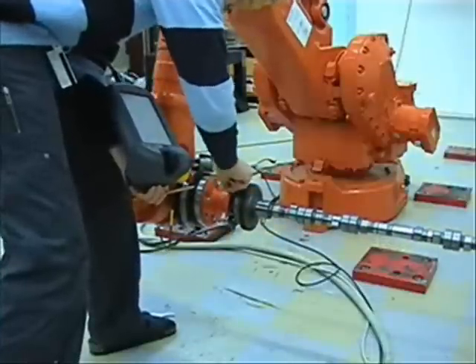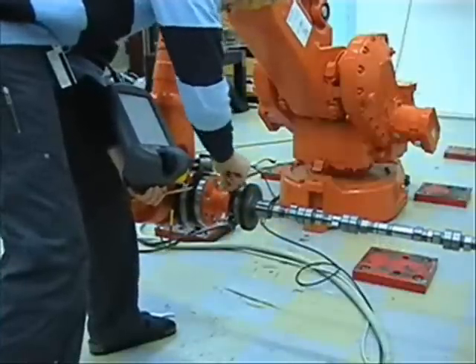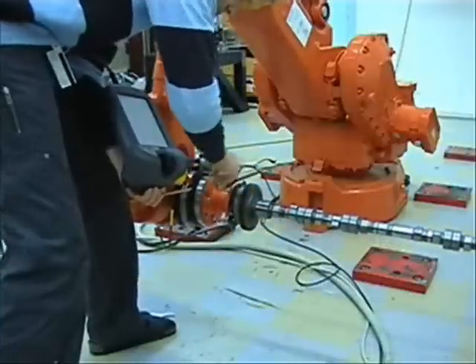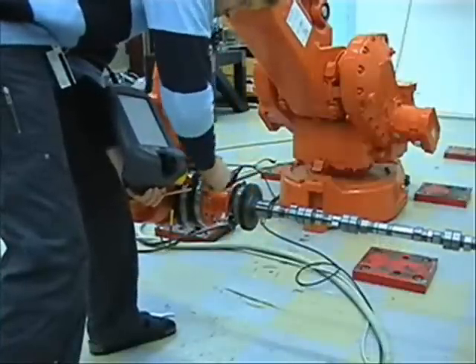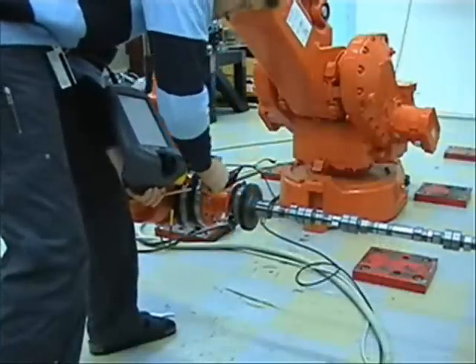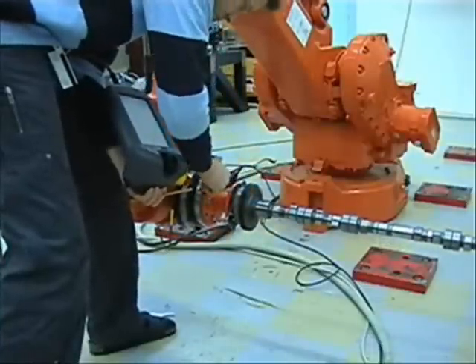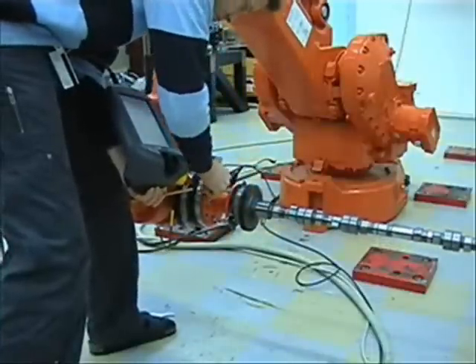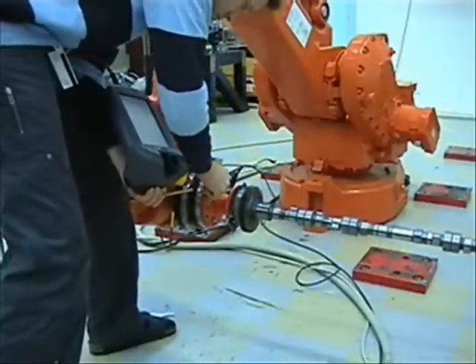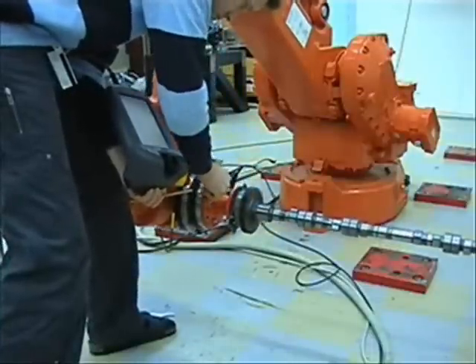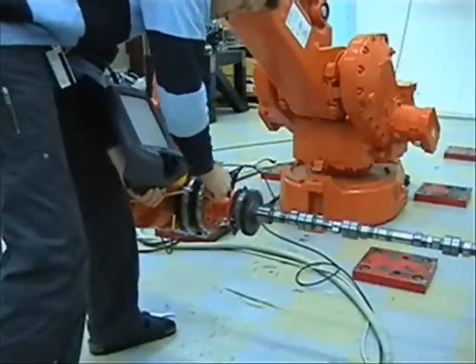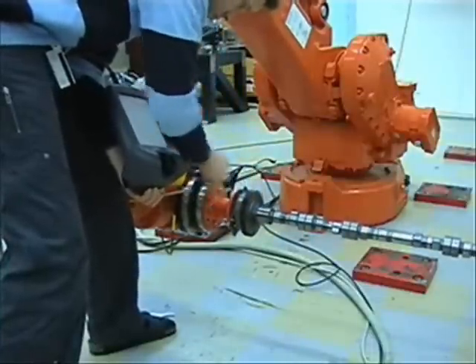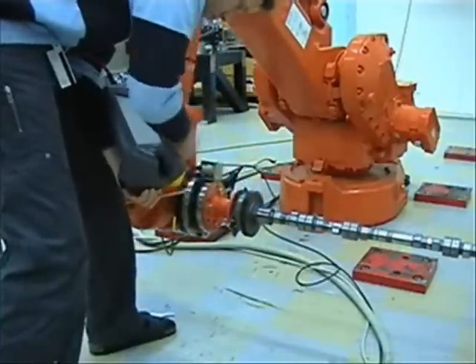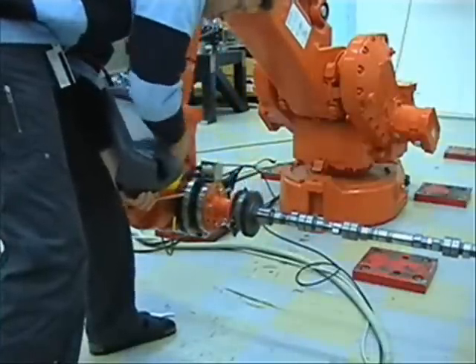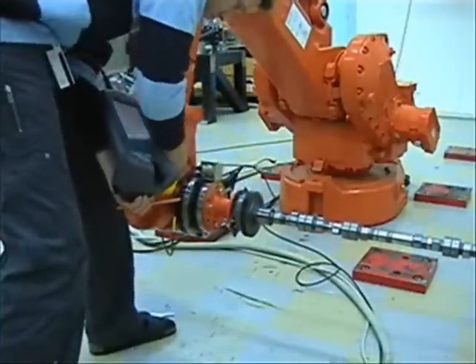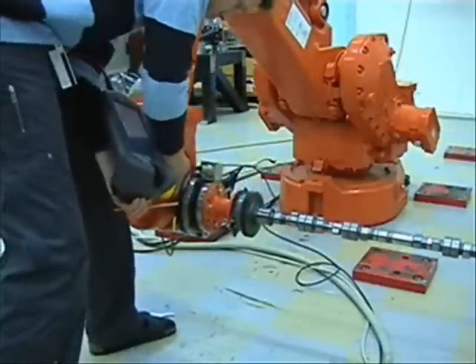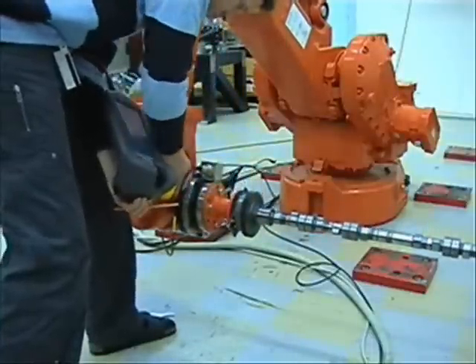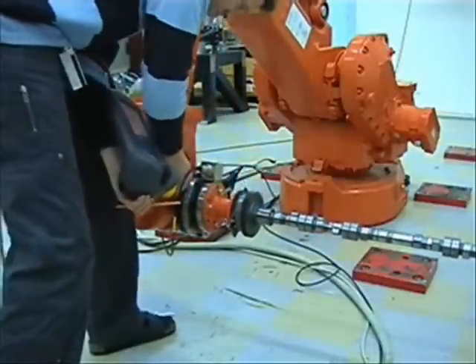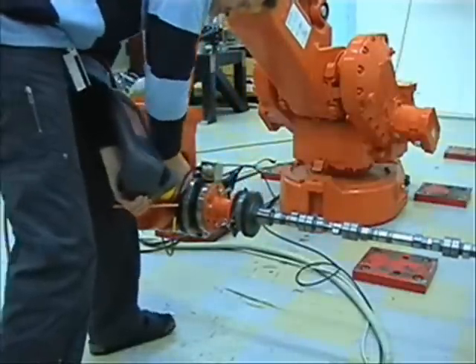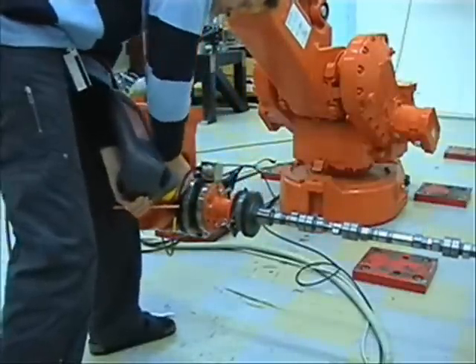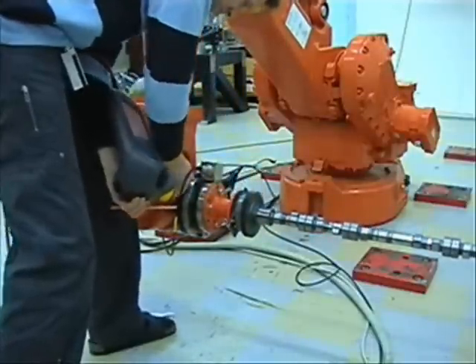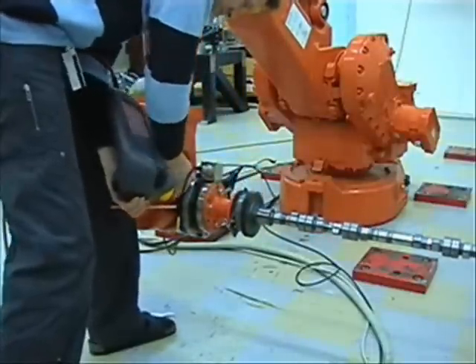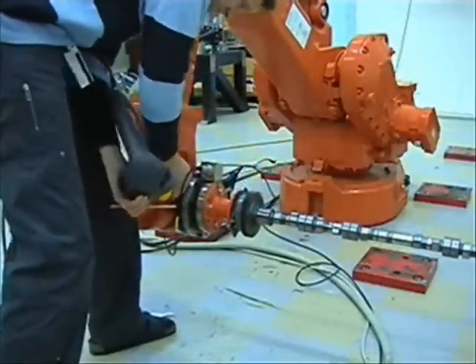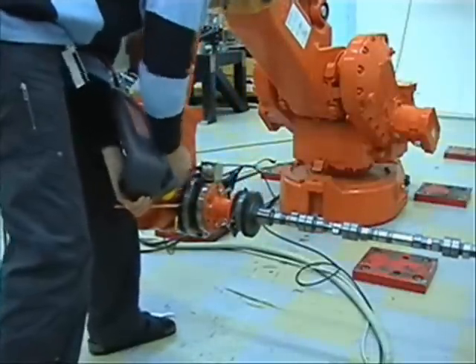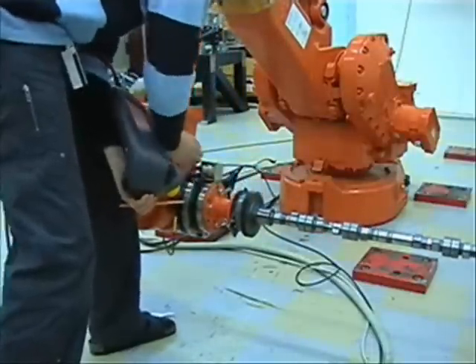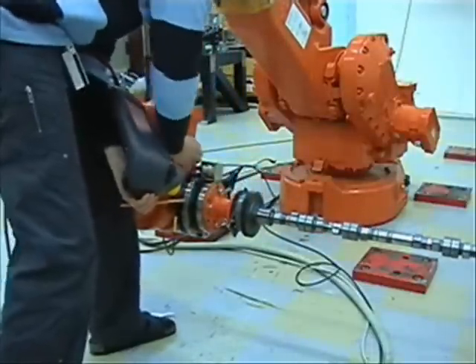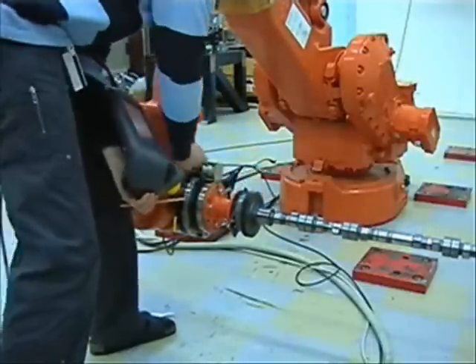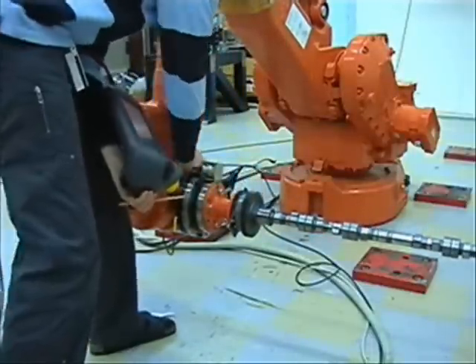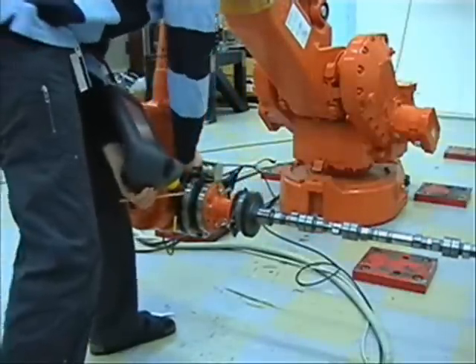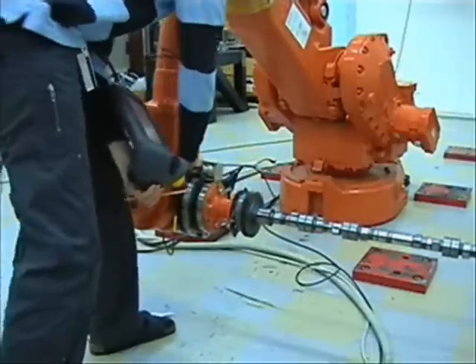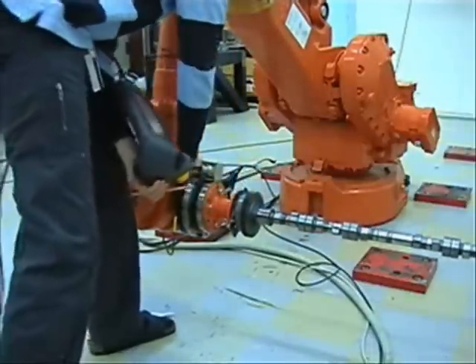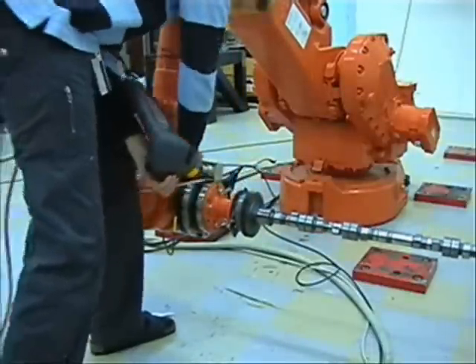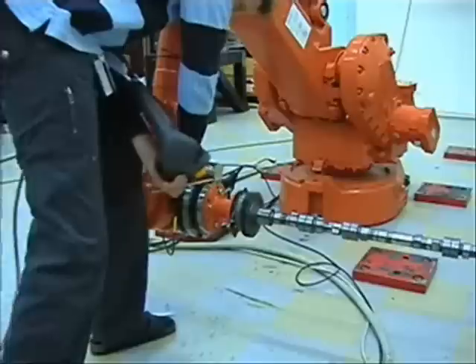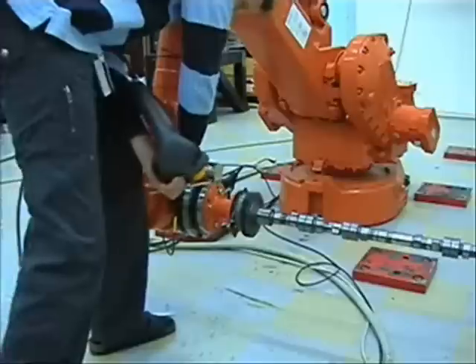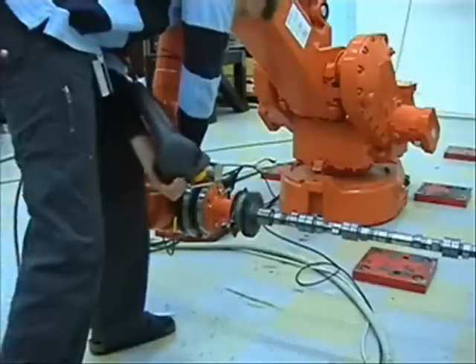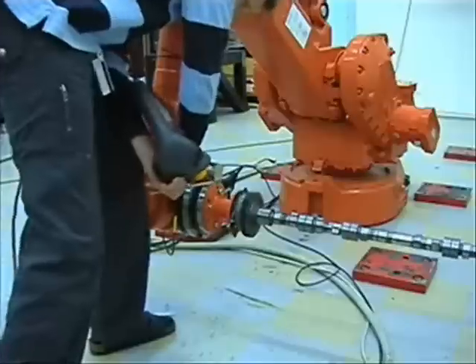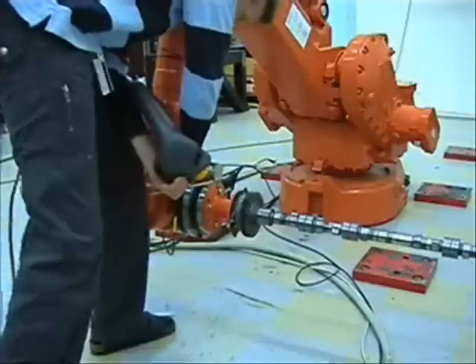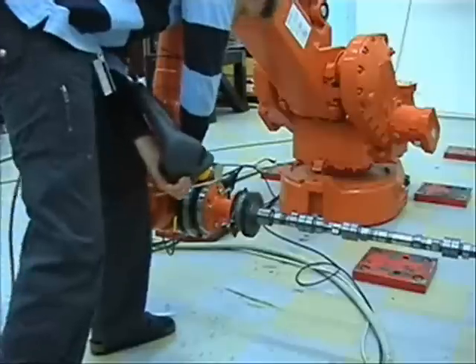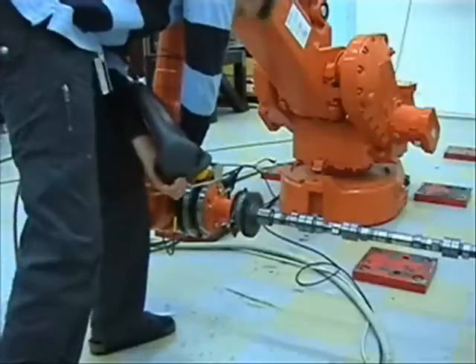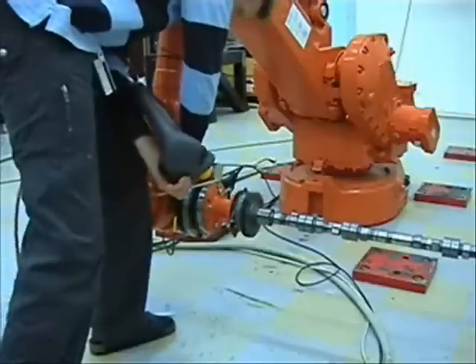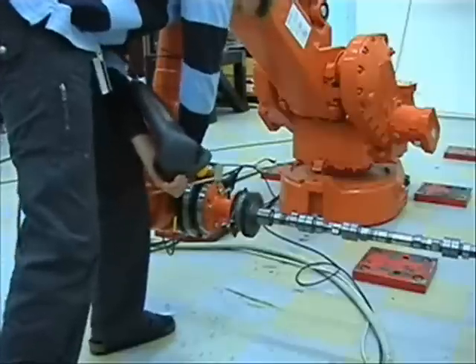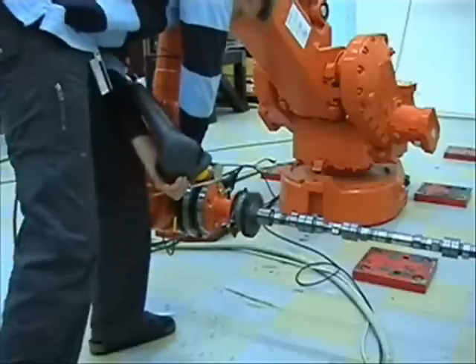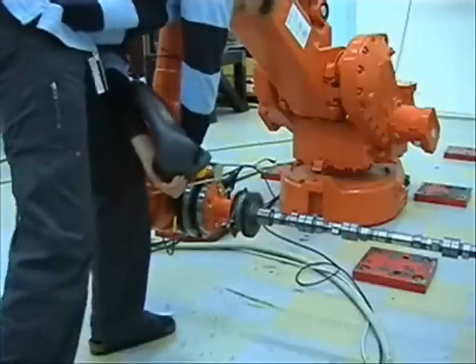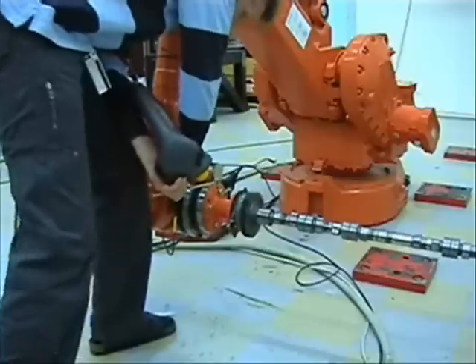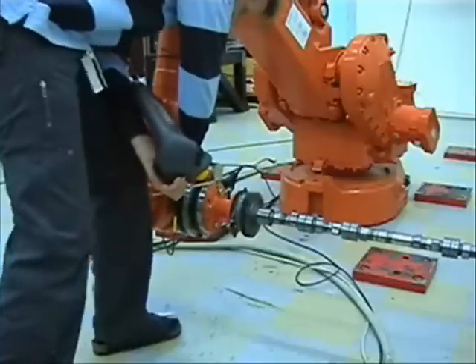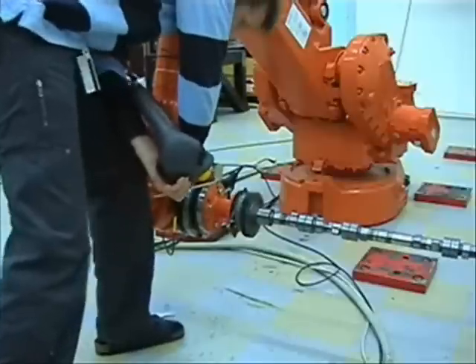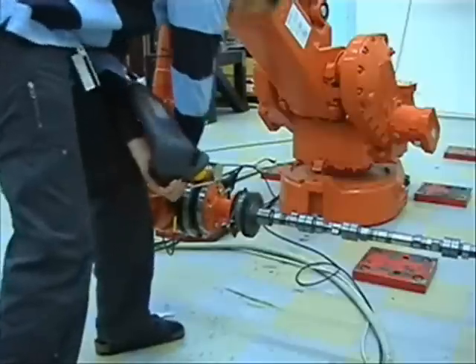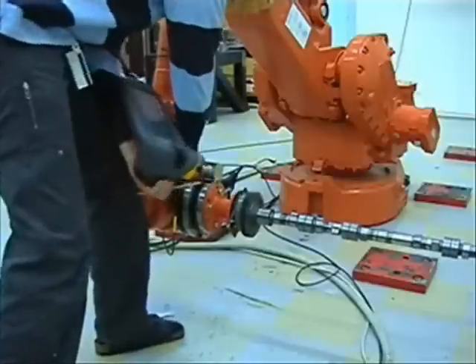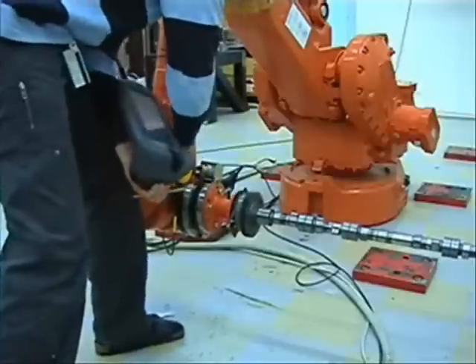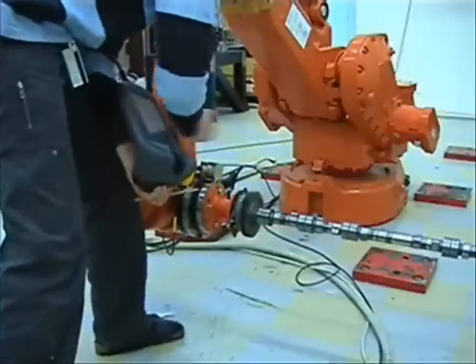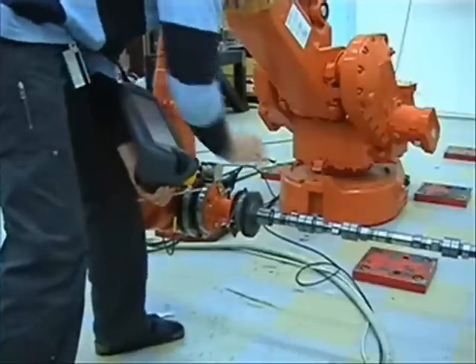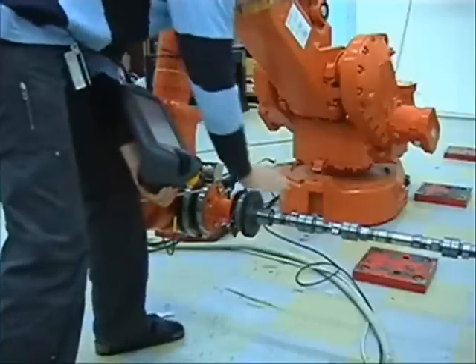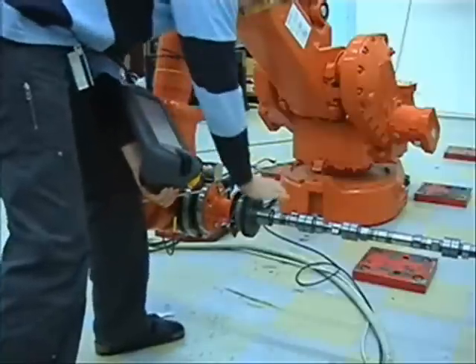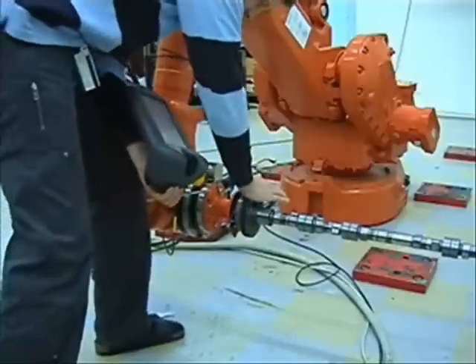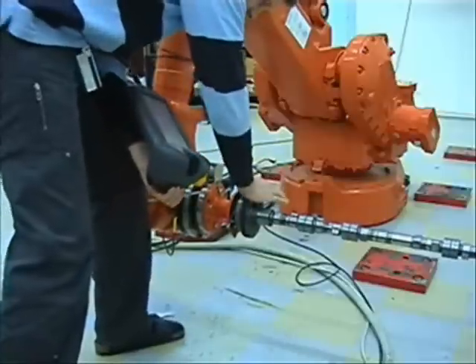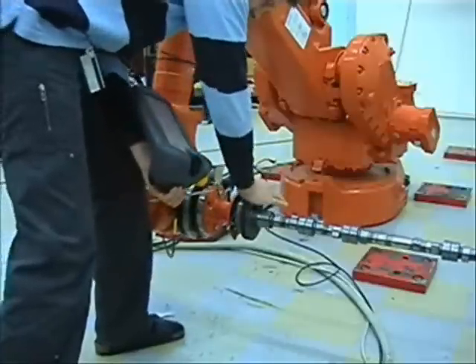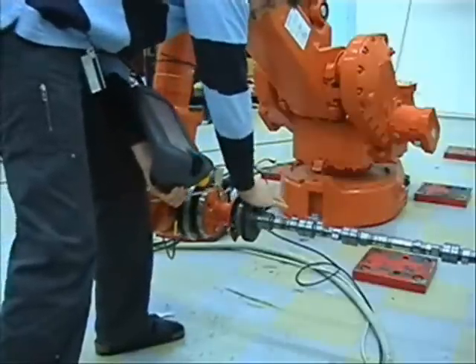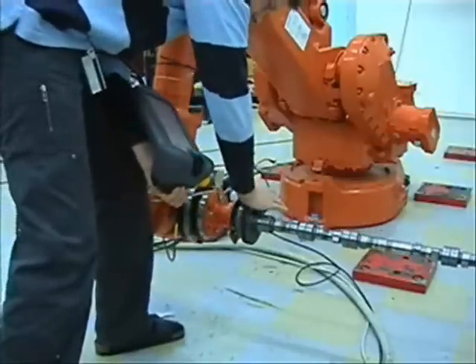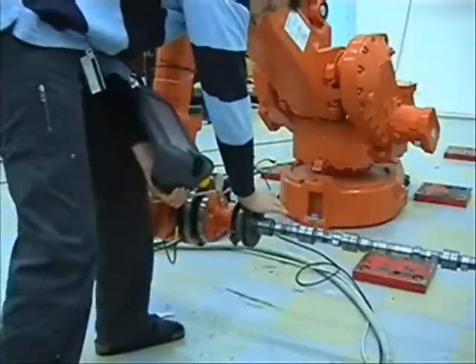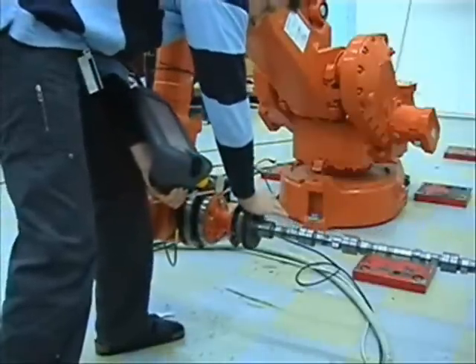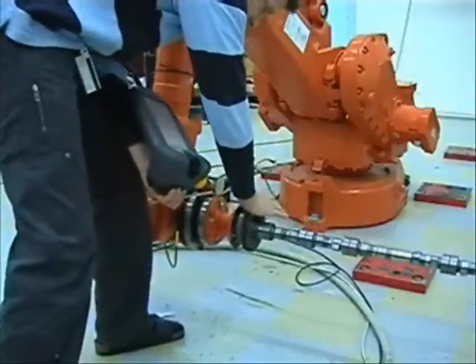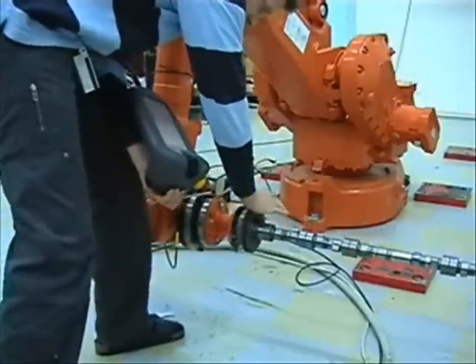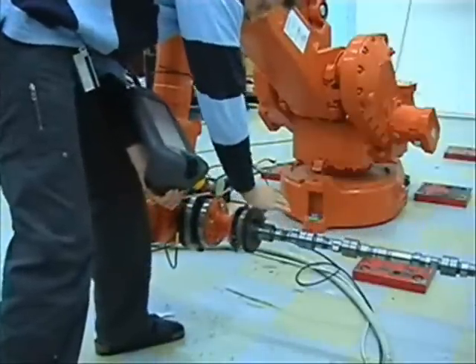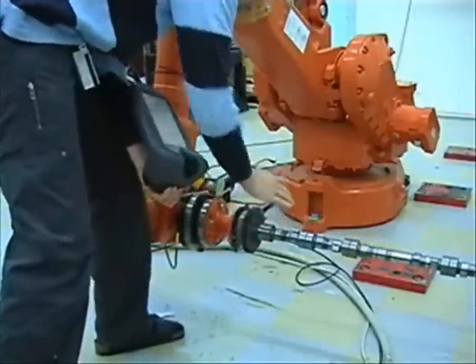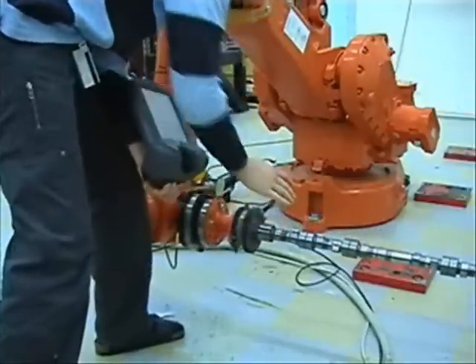A measured force makes the robot react with a movement in the sensed direction, which acts to reduce the contact force.